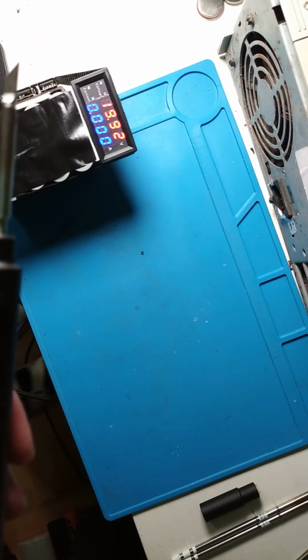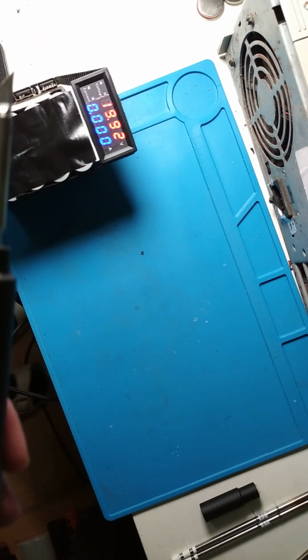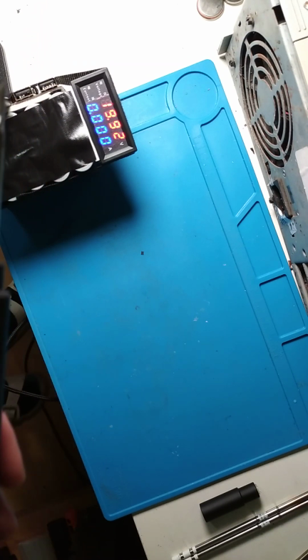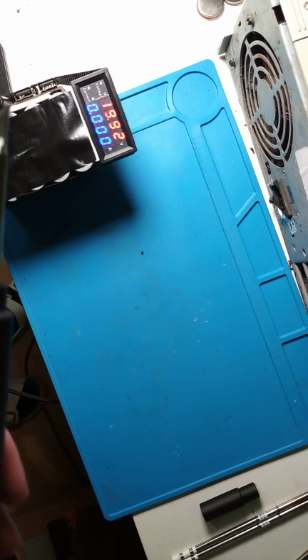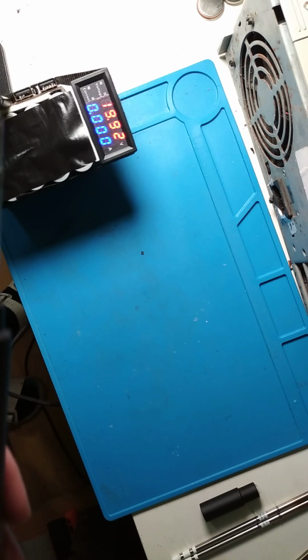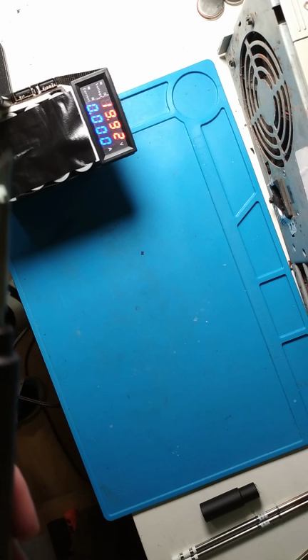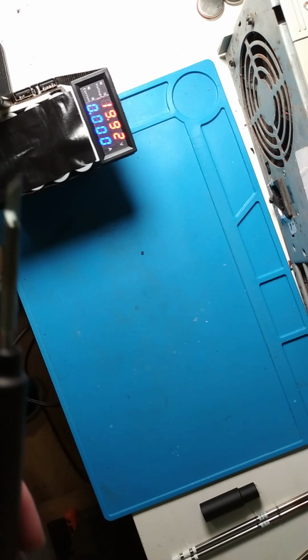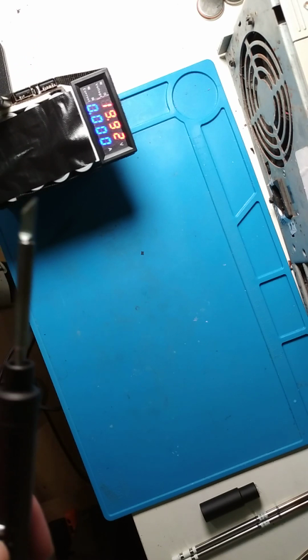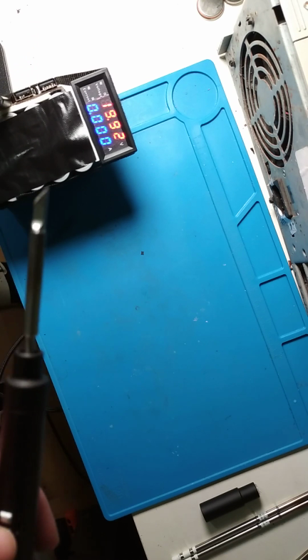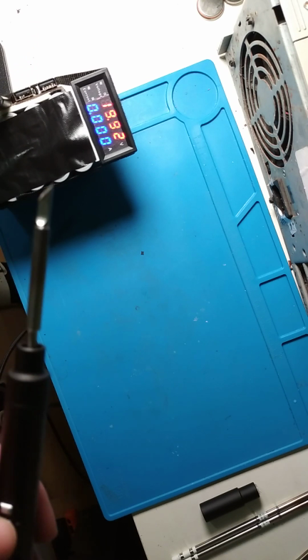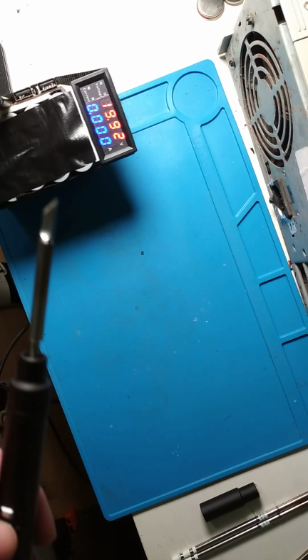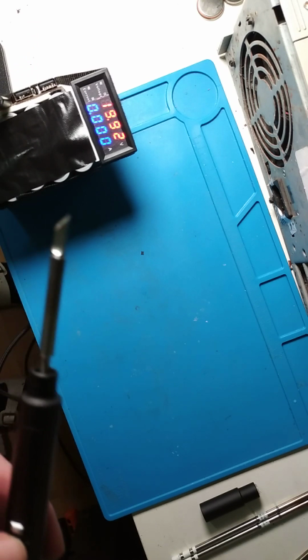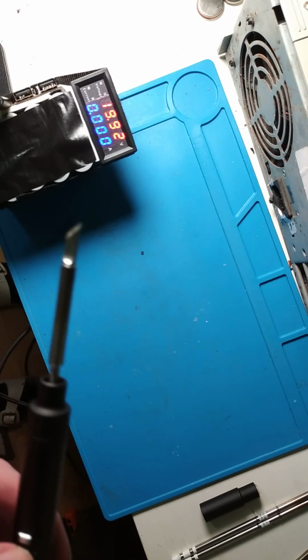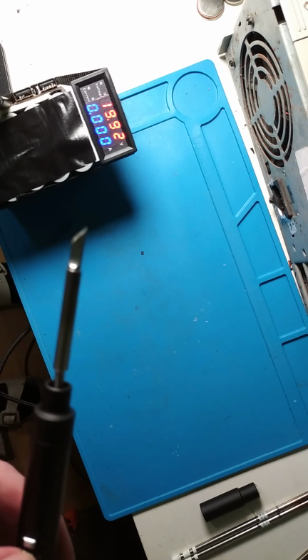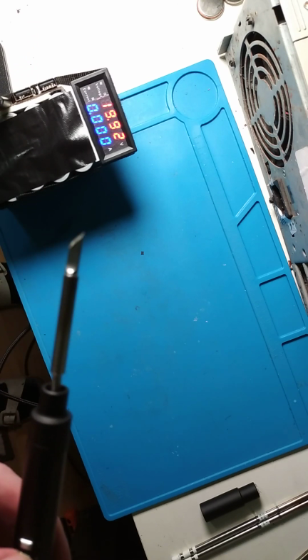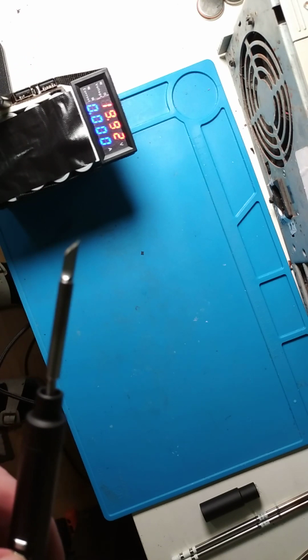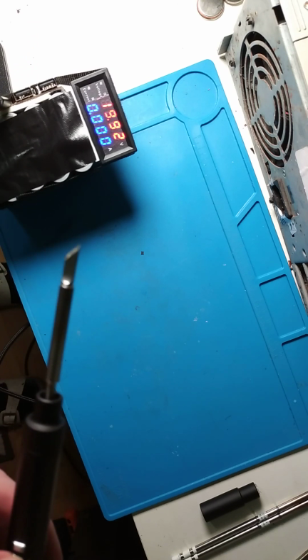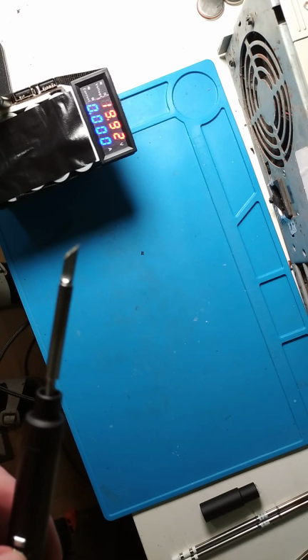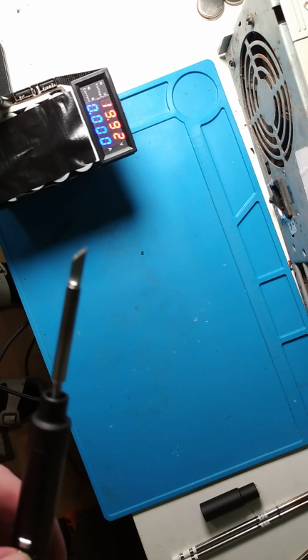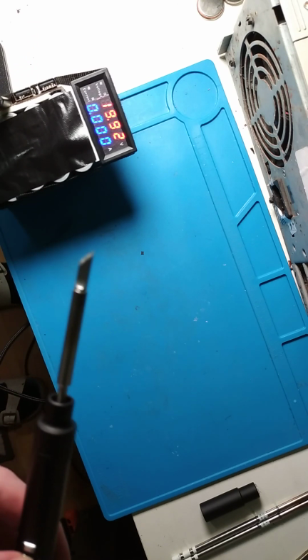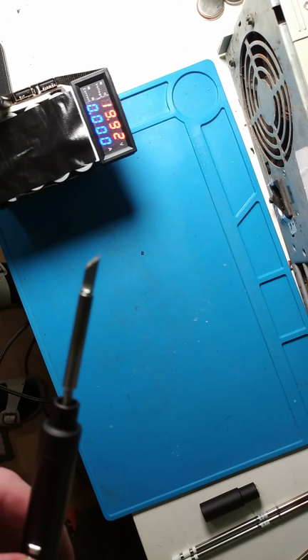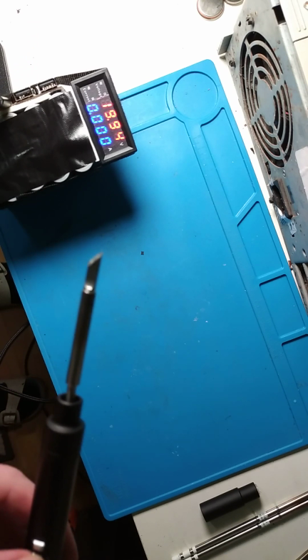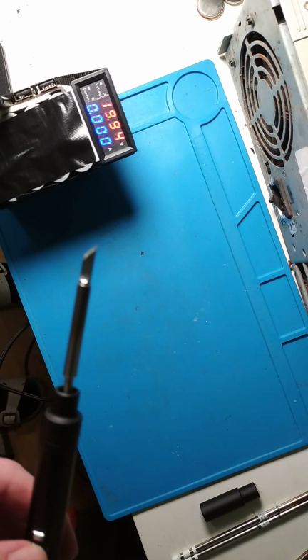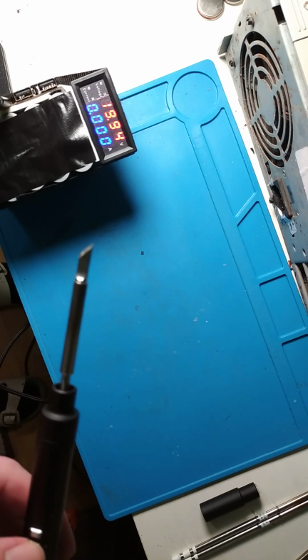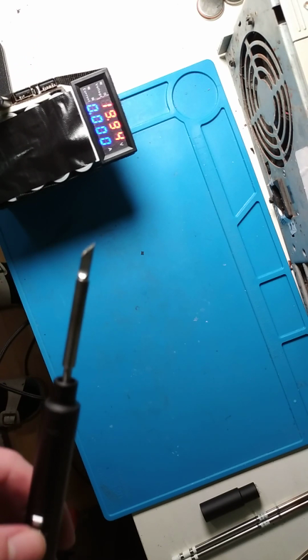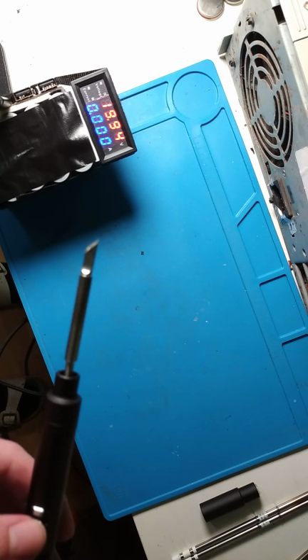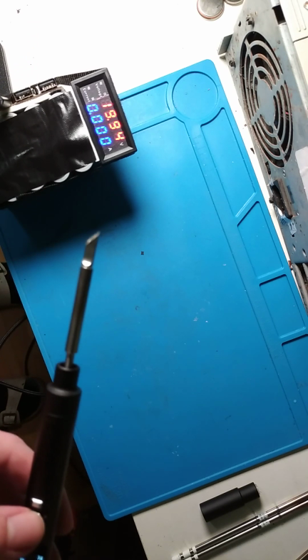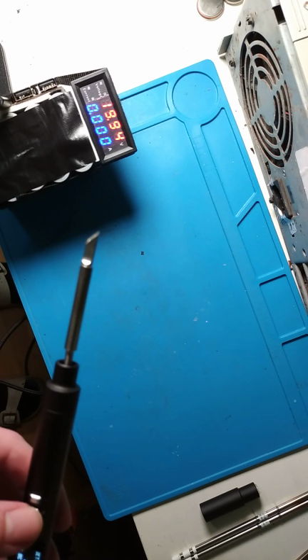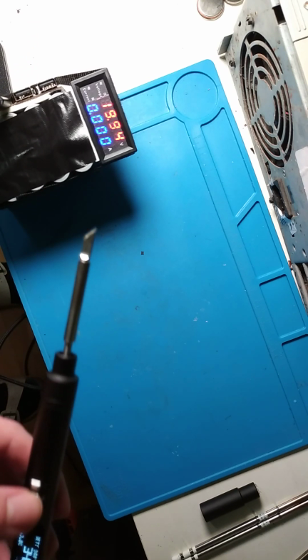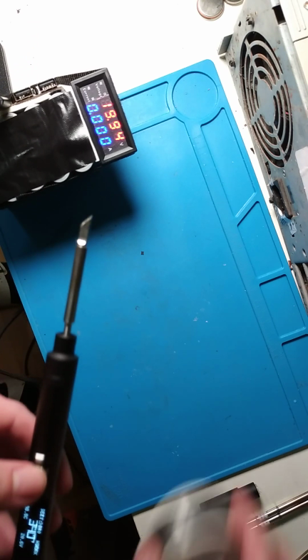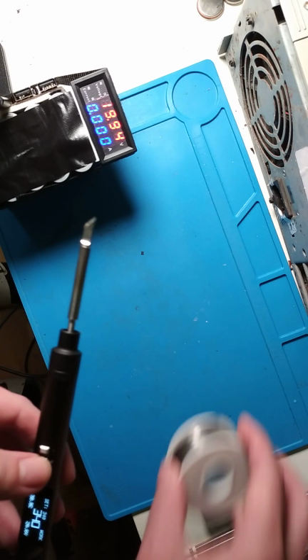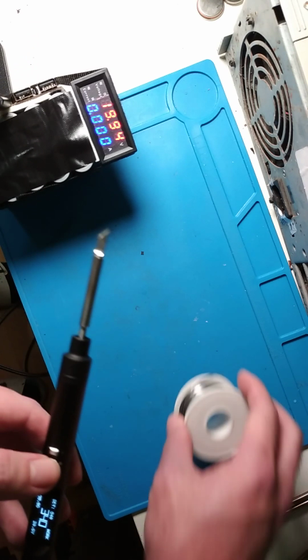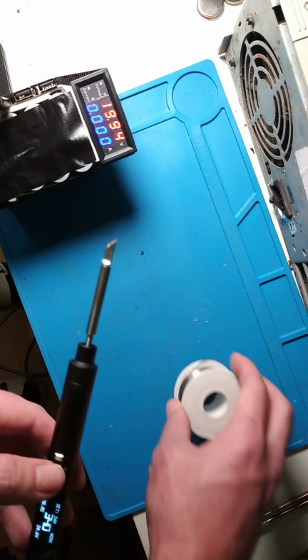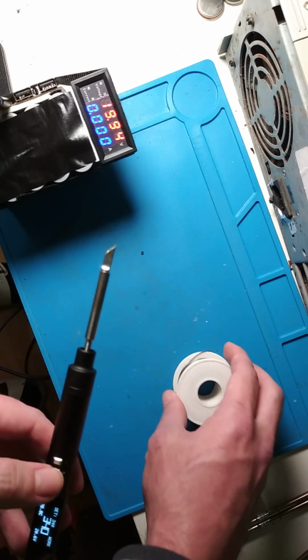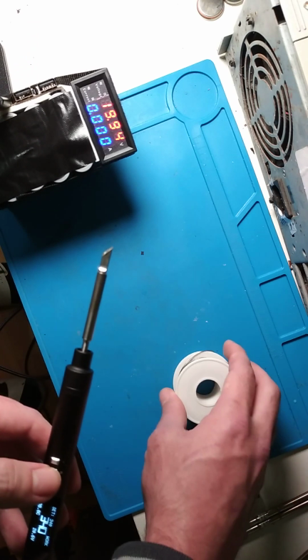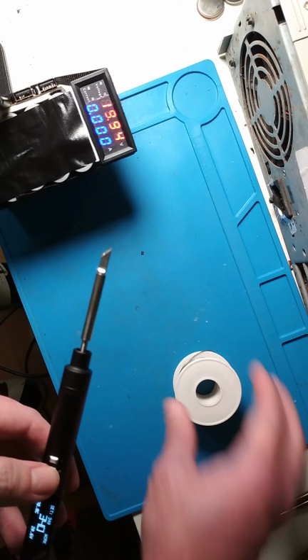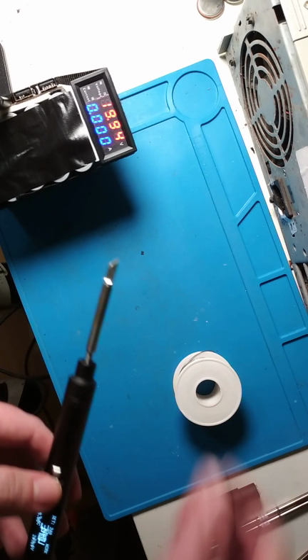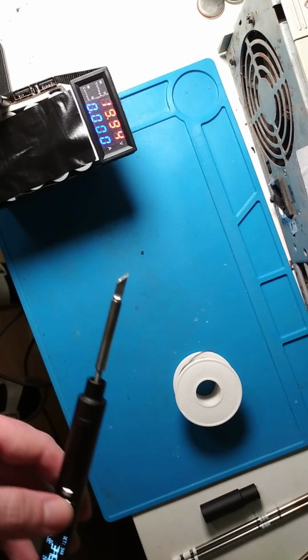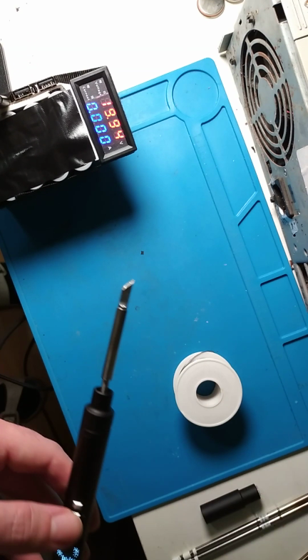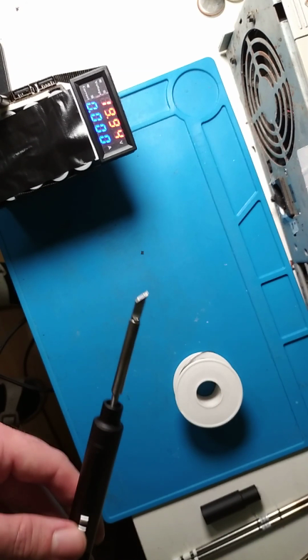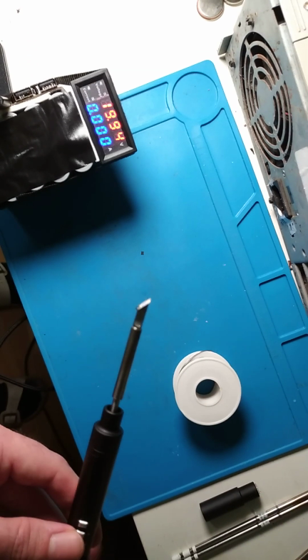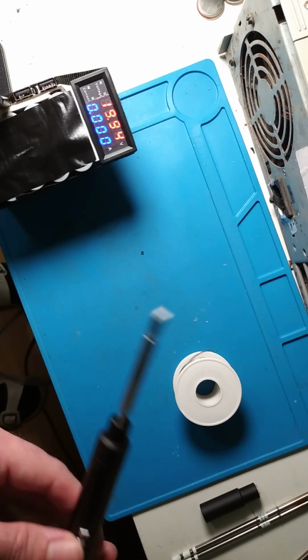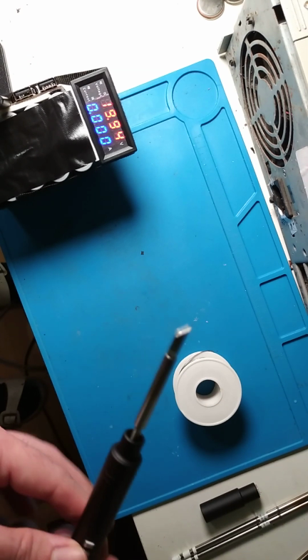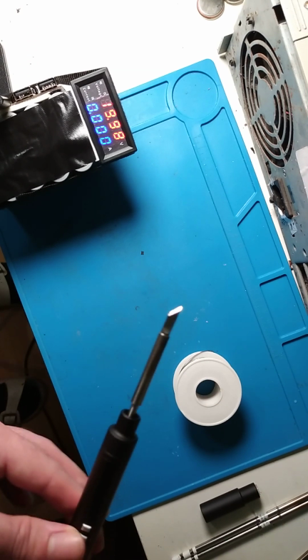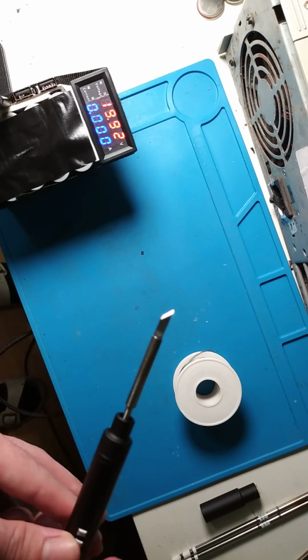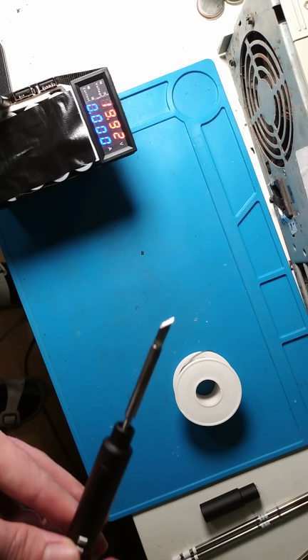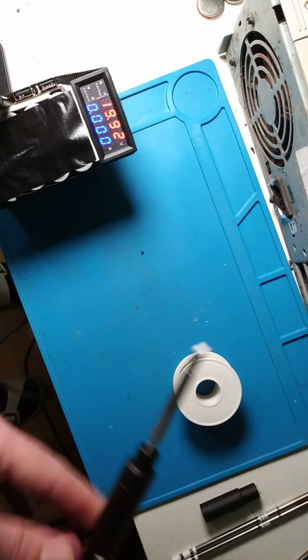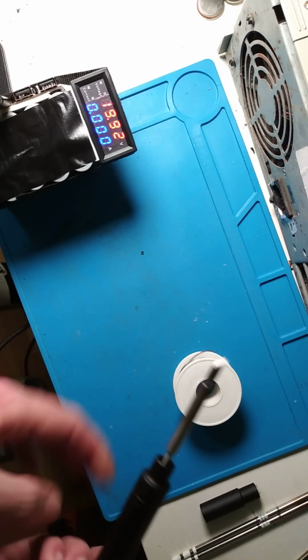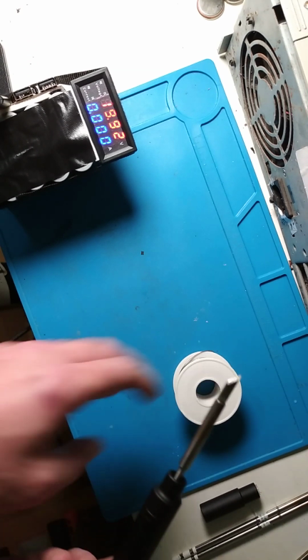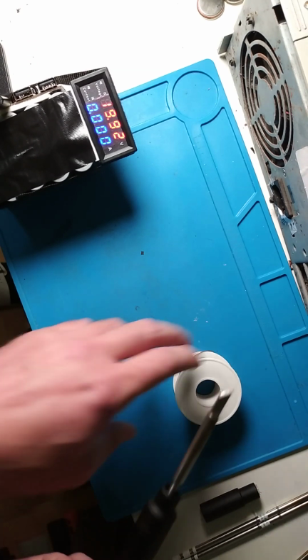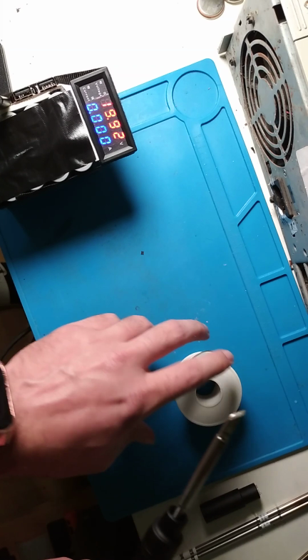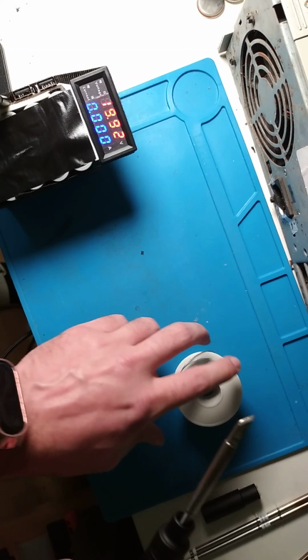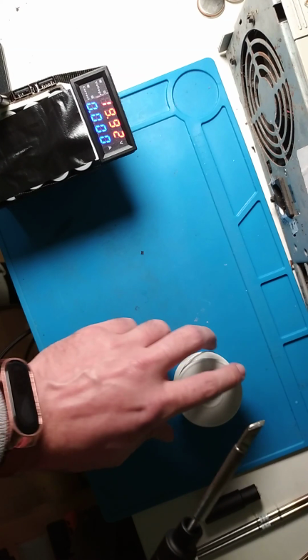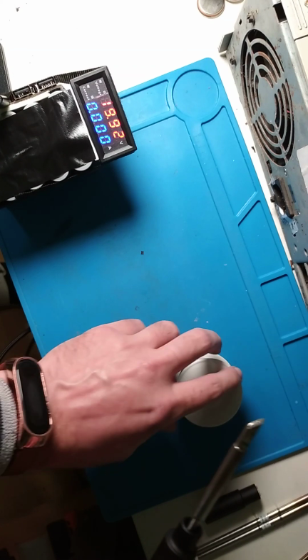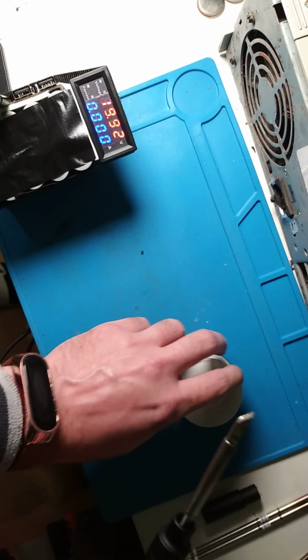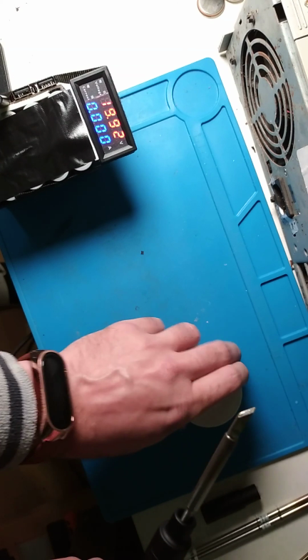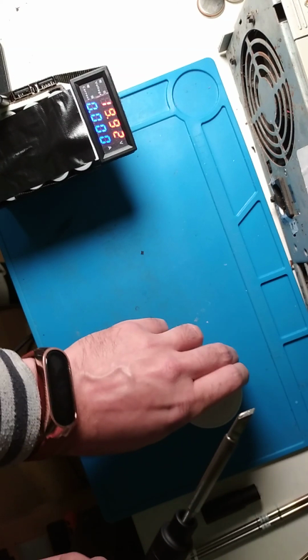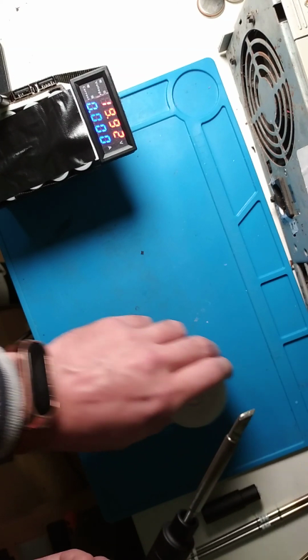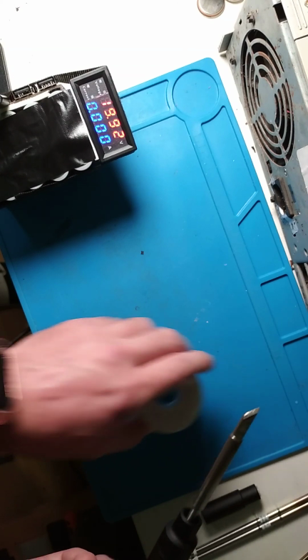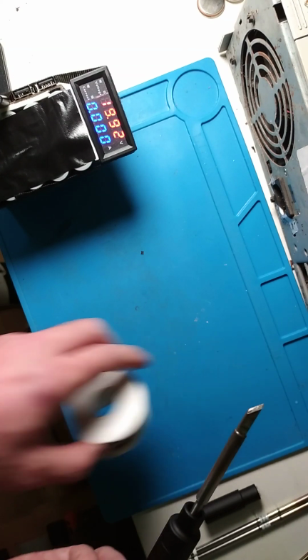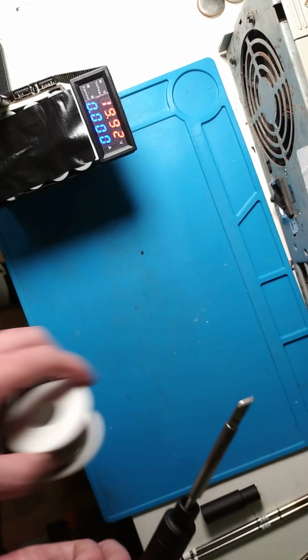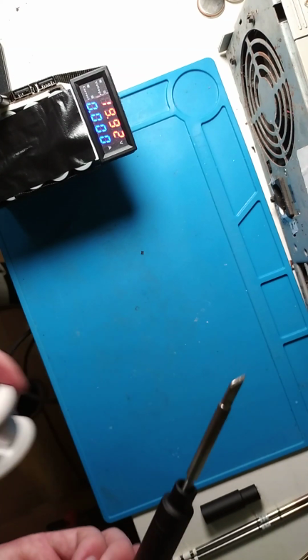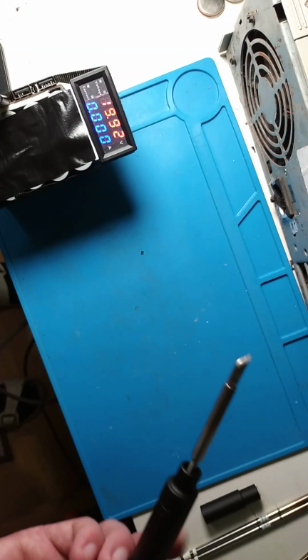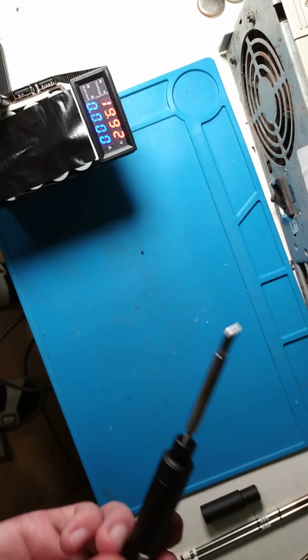Okay, let's try to put a little solder on the tip.